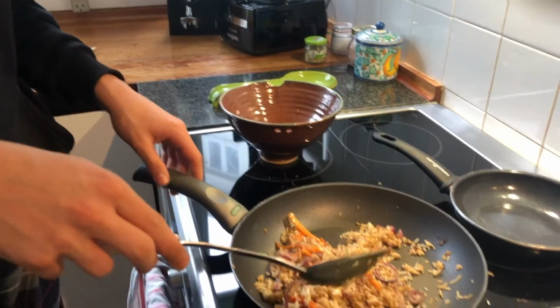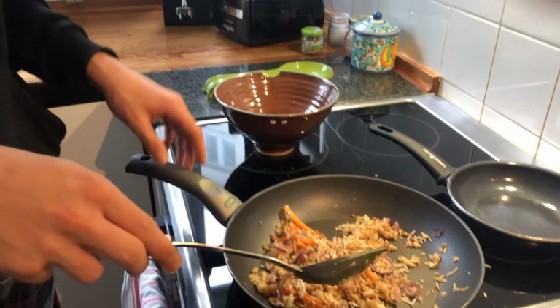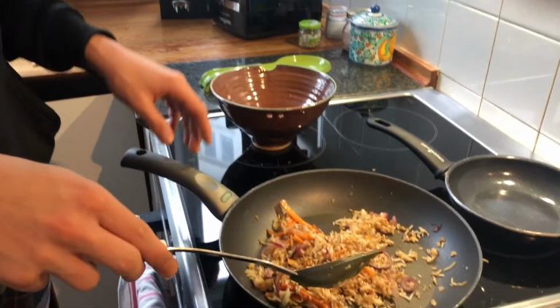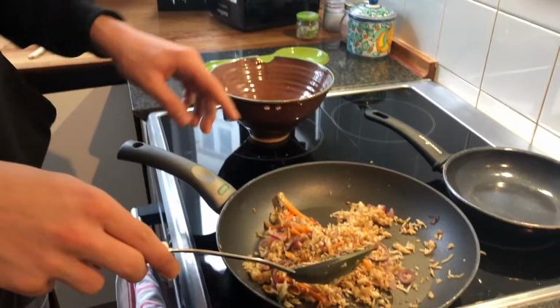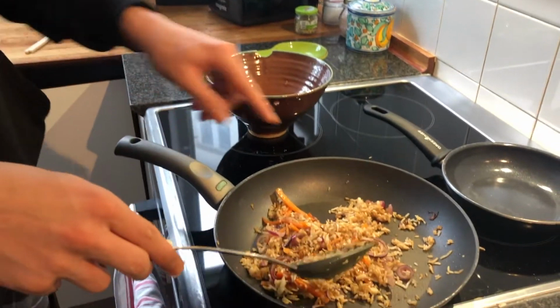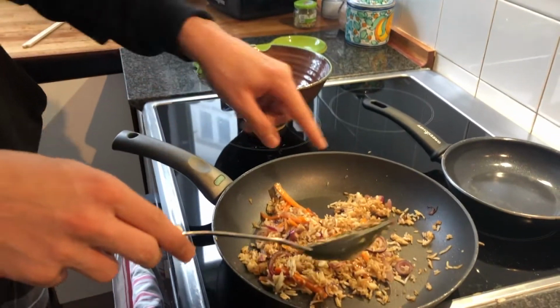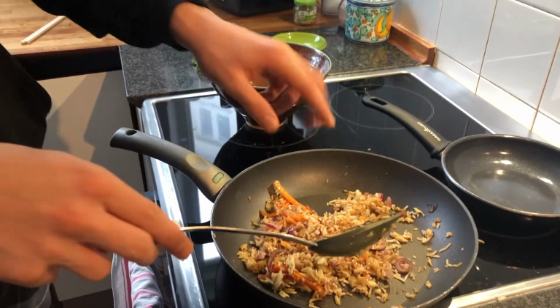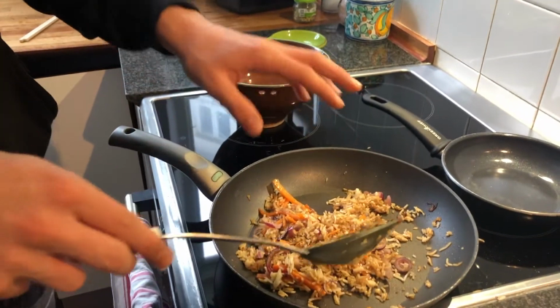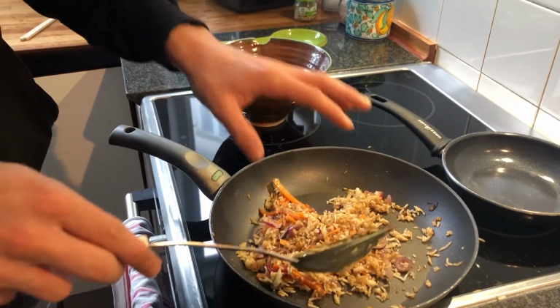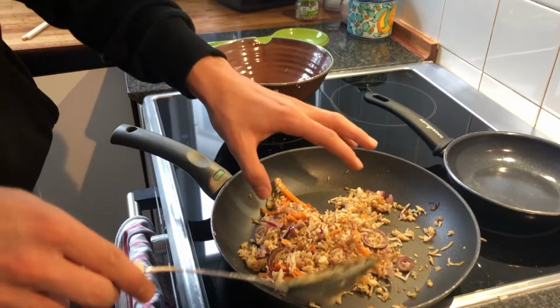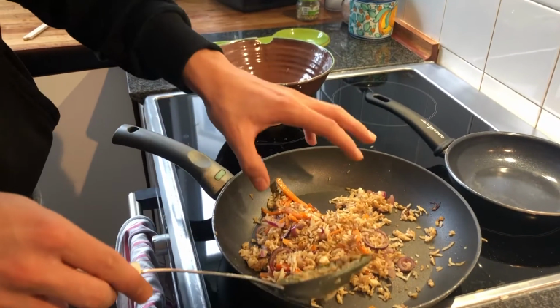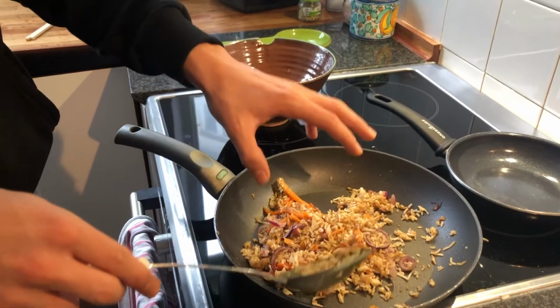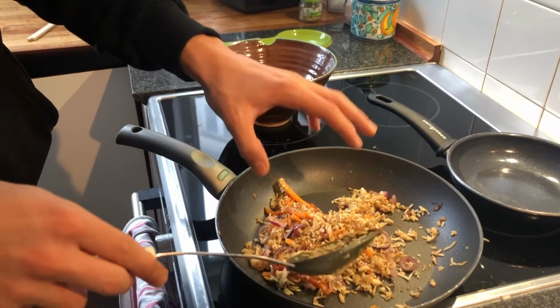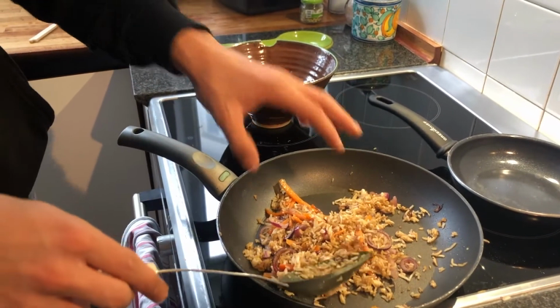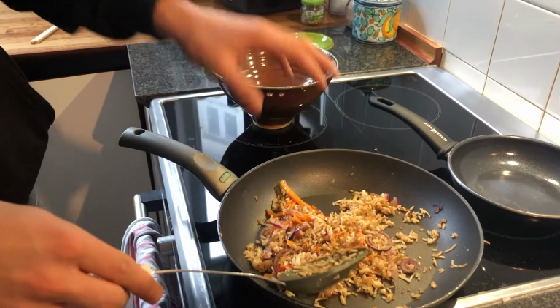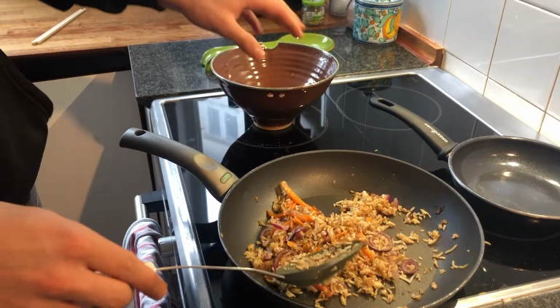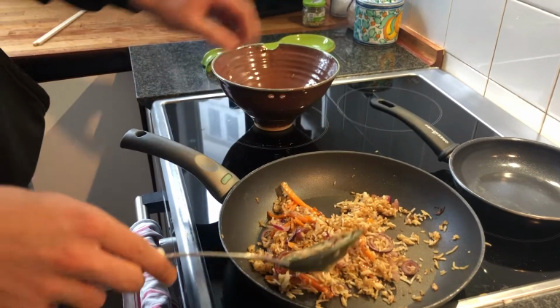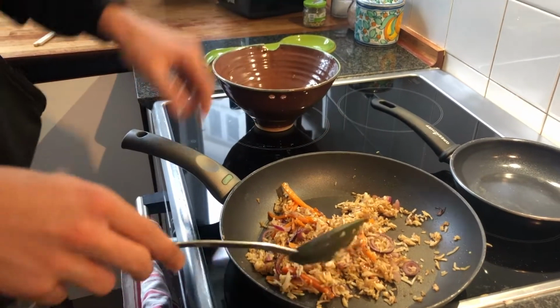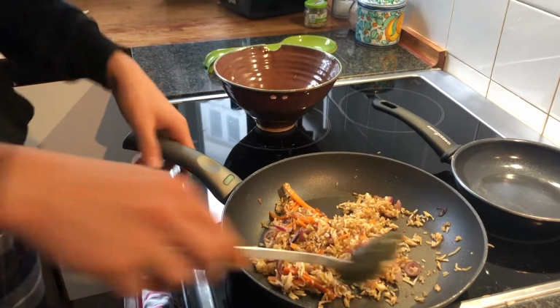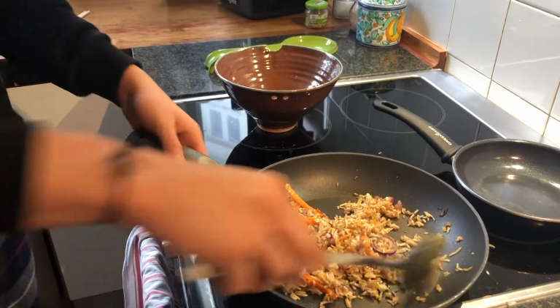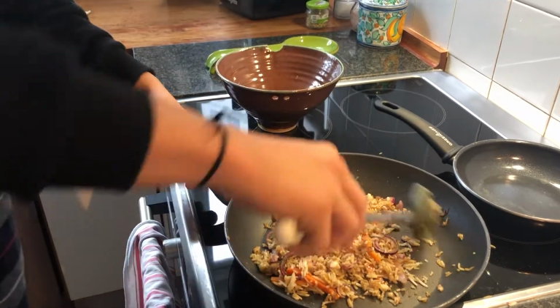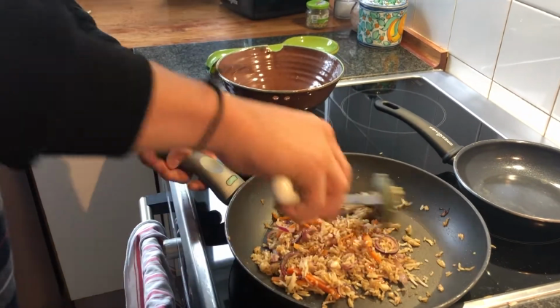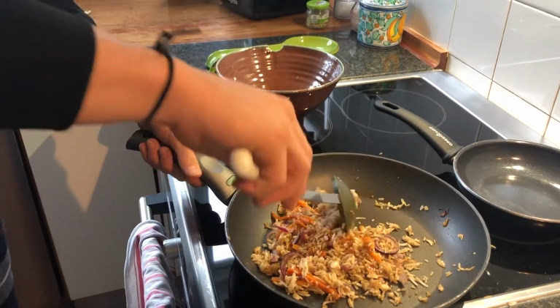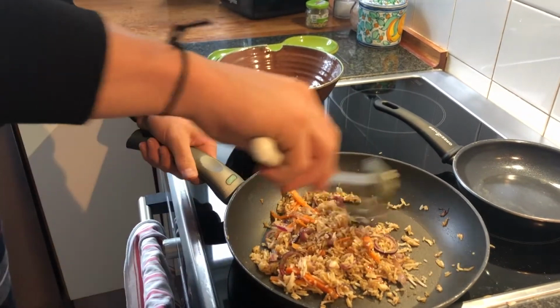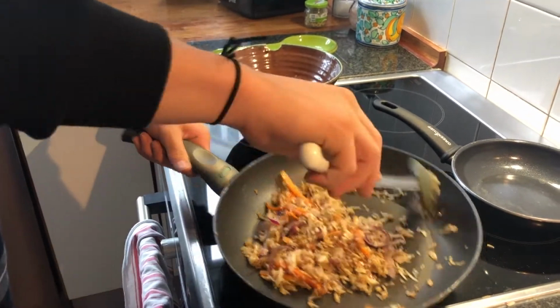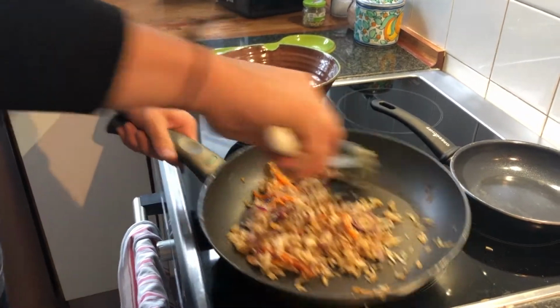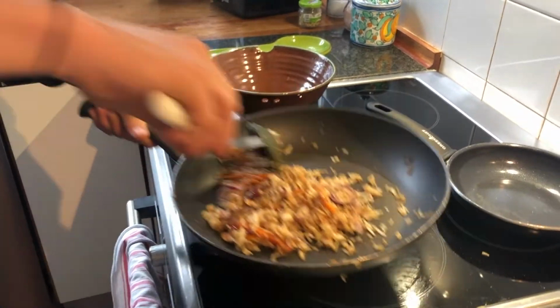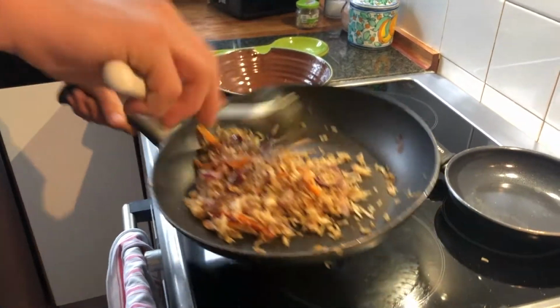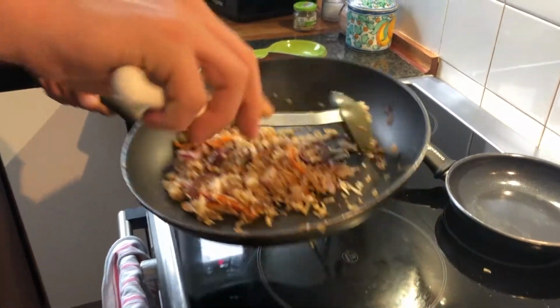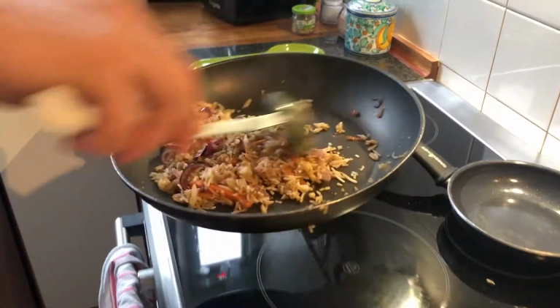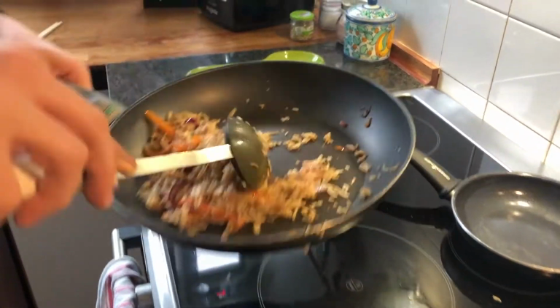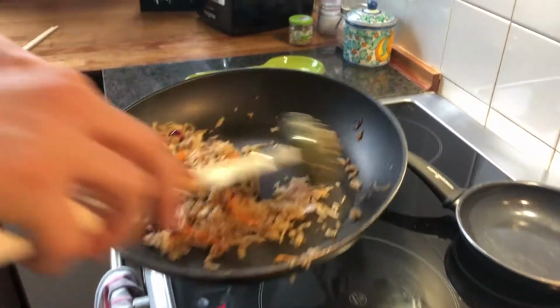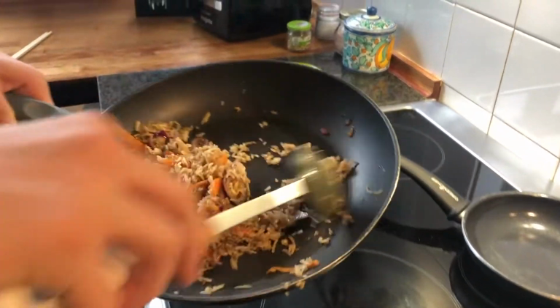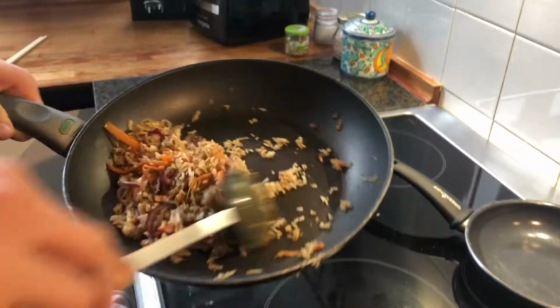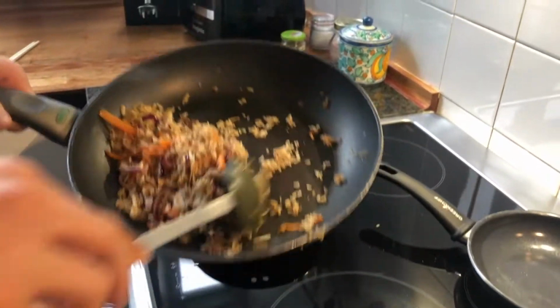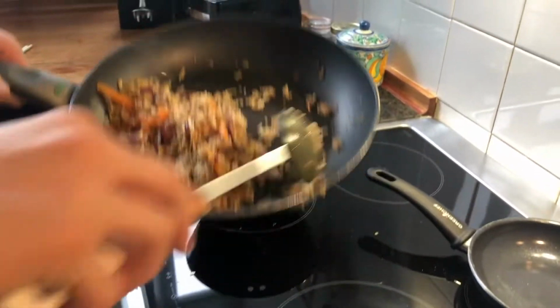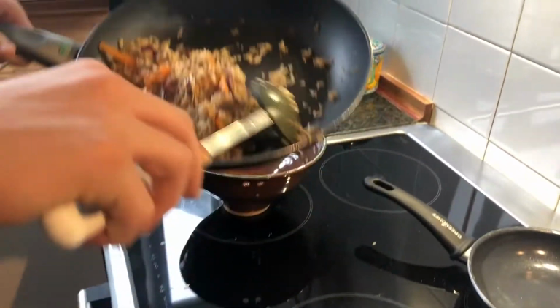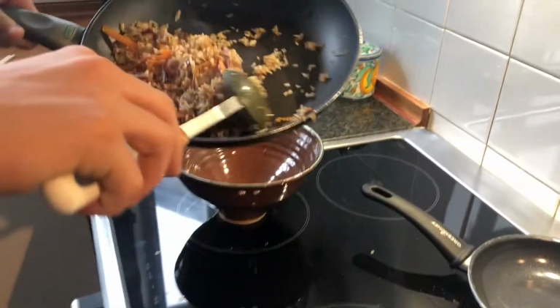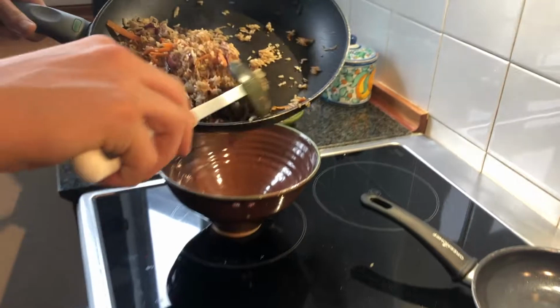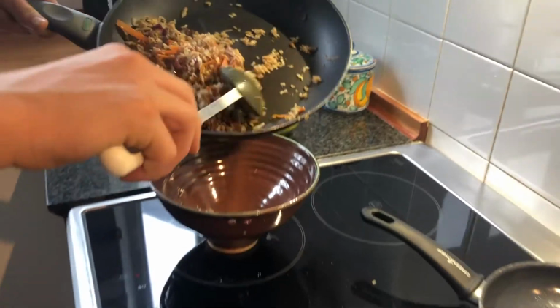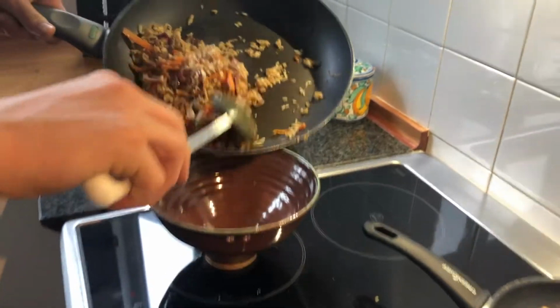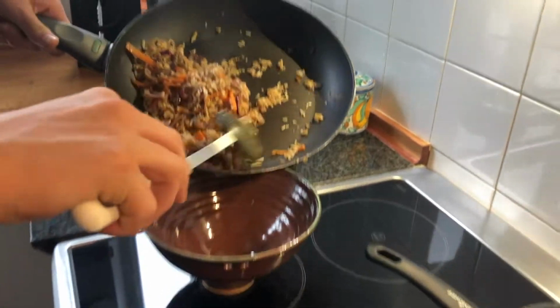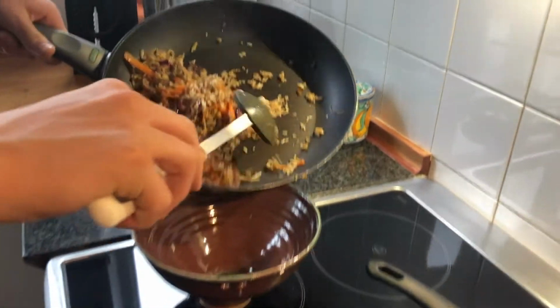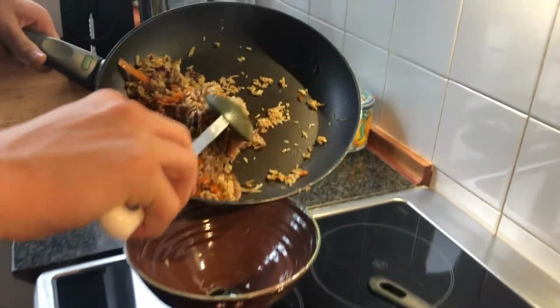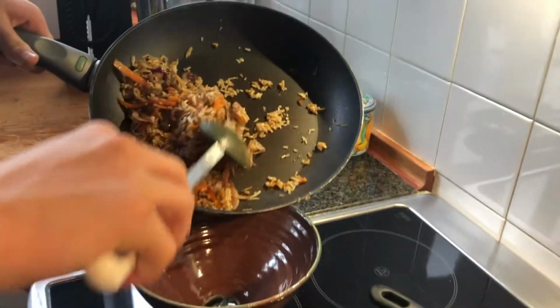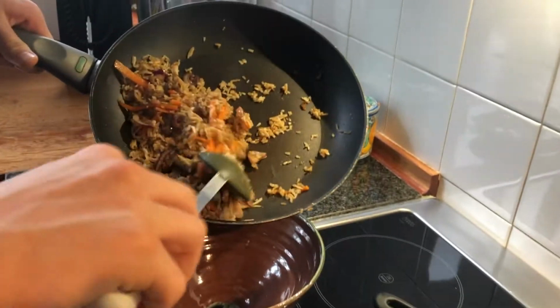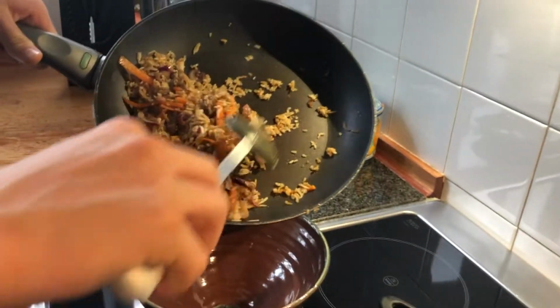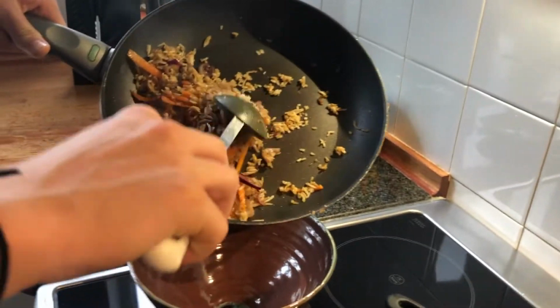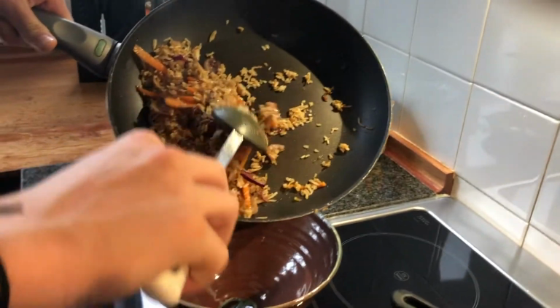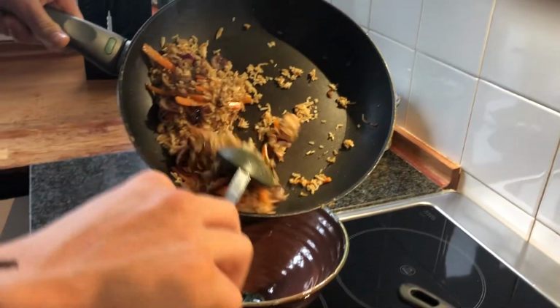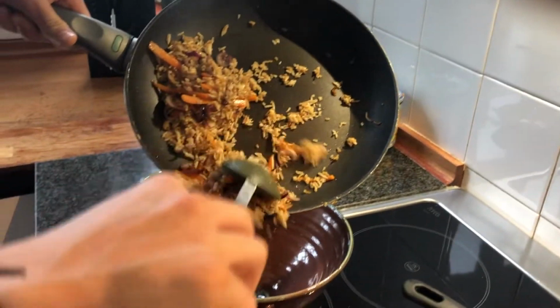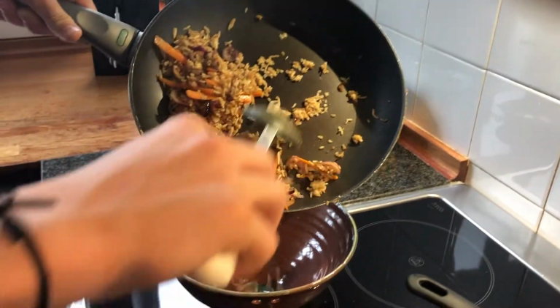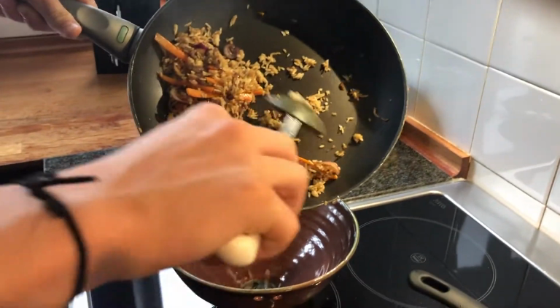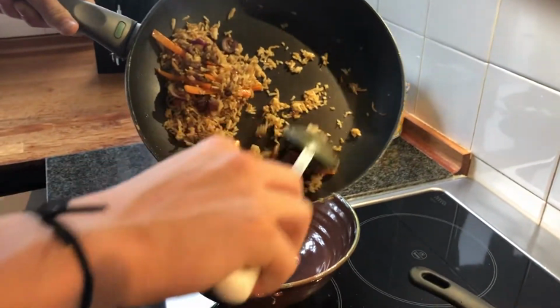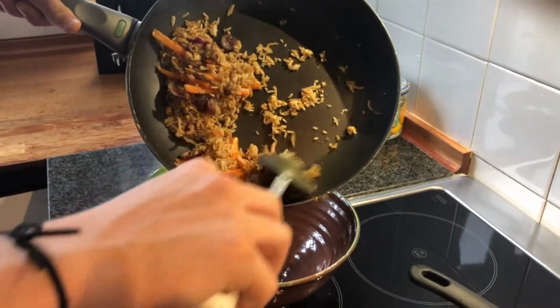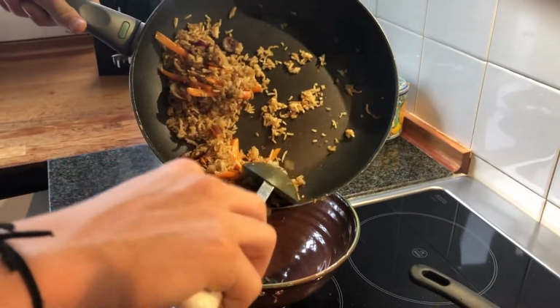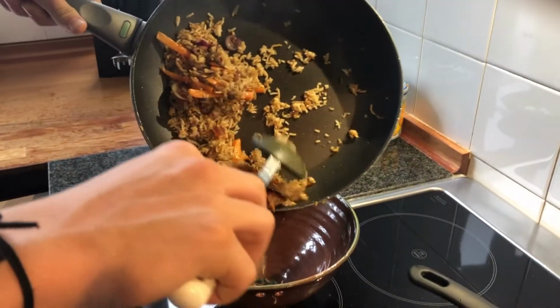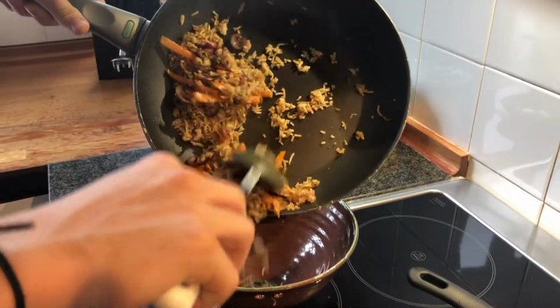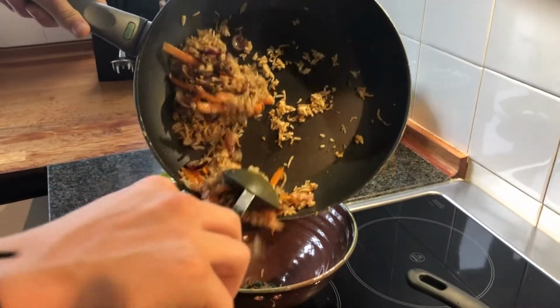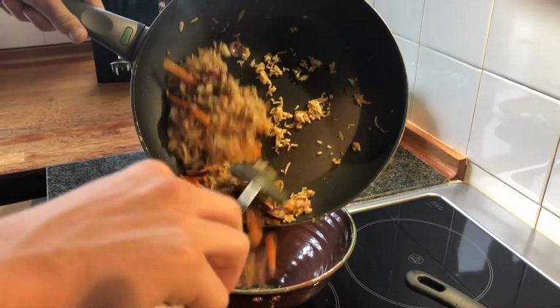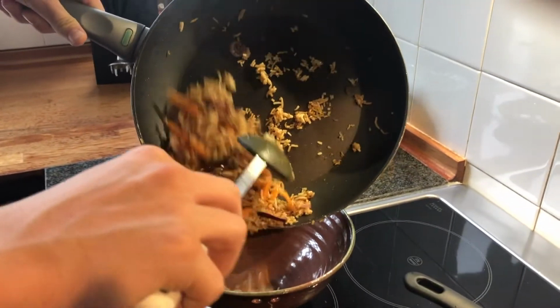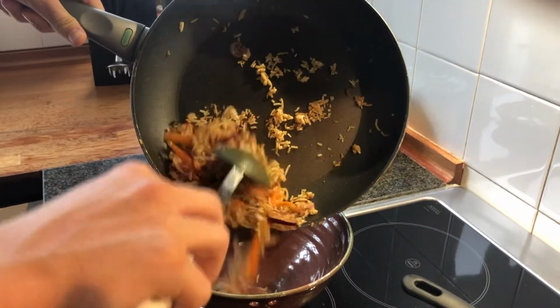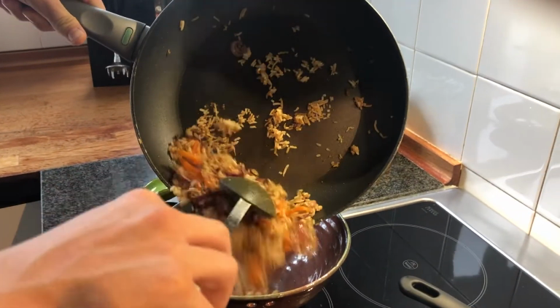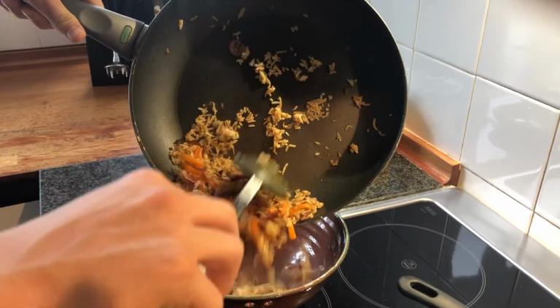Now you want to start adding this into your bowl or whatever plate you are using. I like to use a bowl because it's easier.